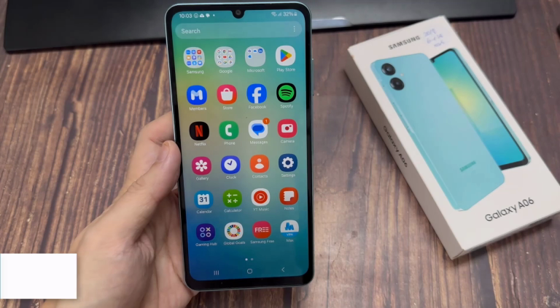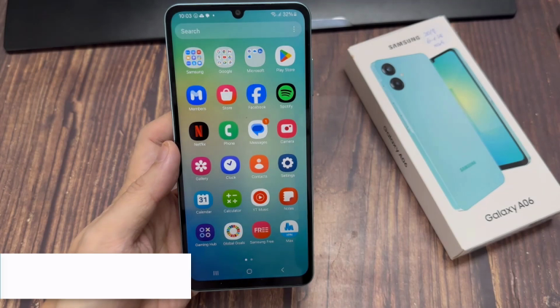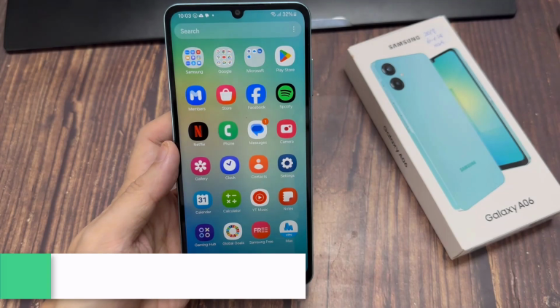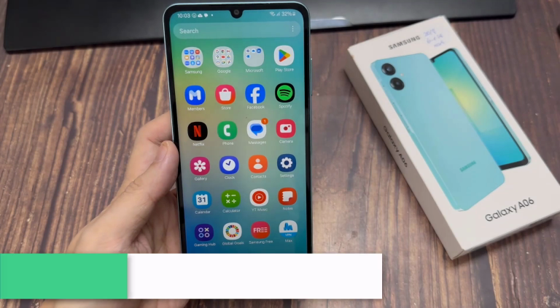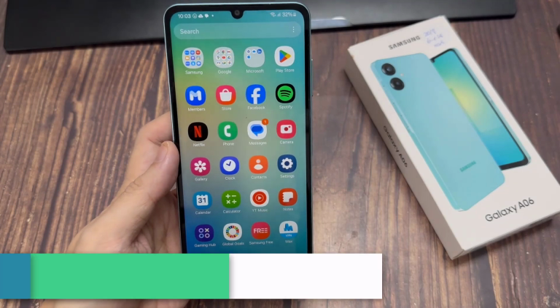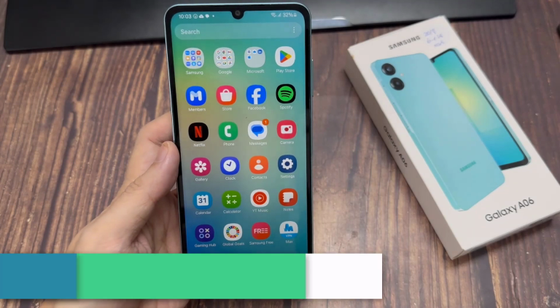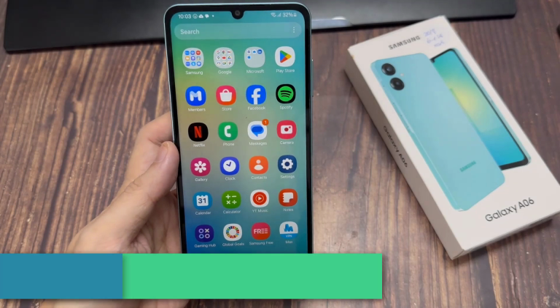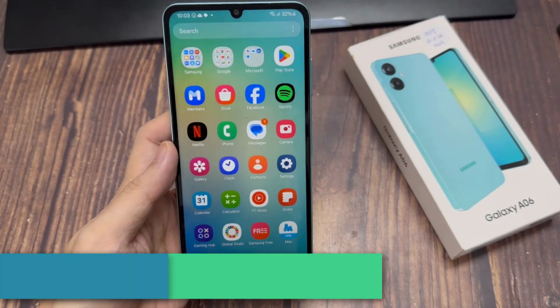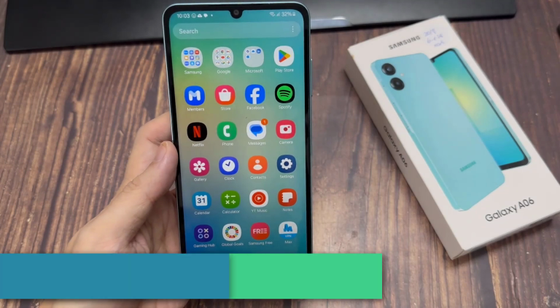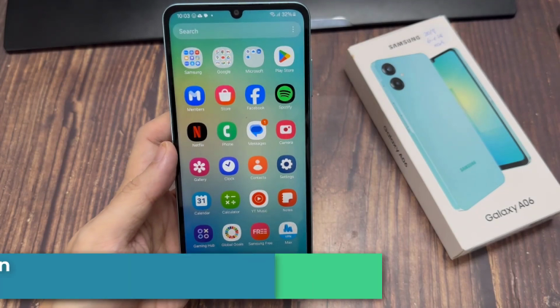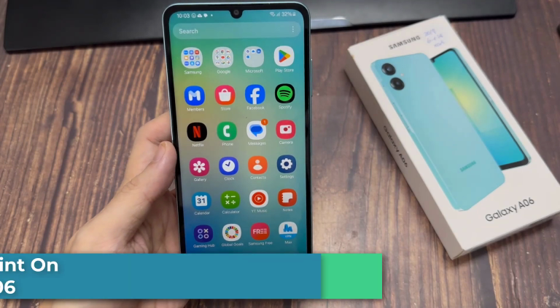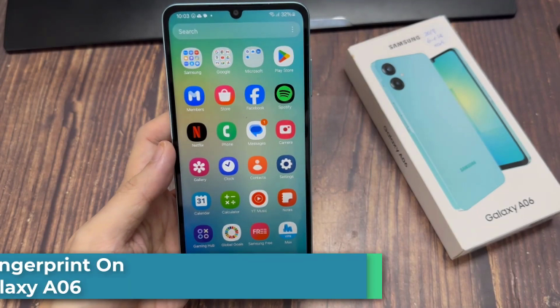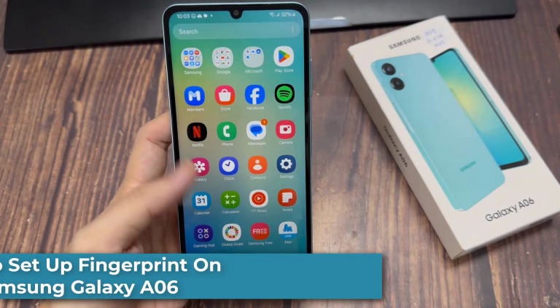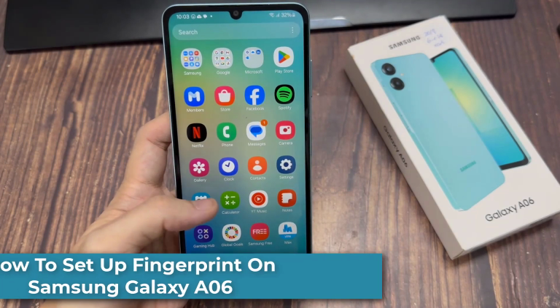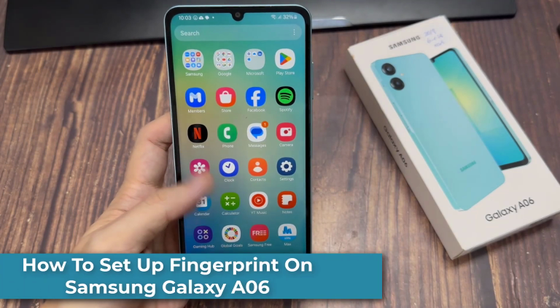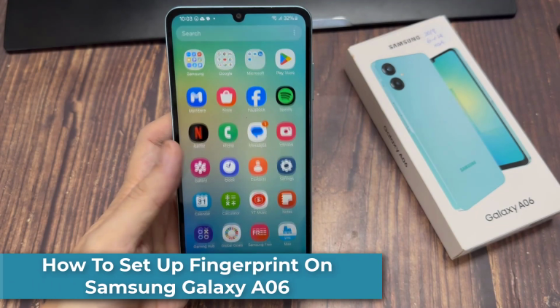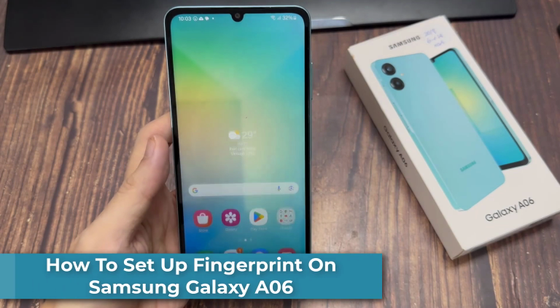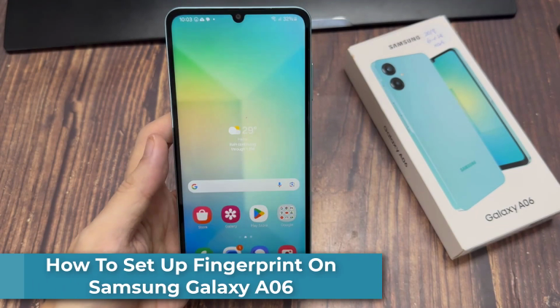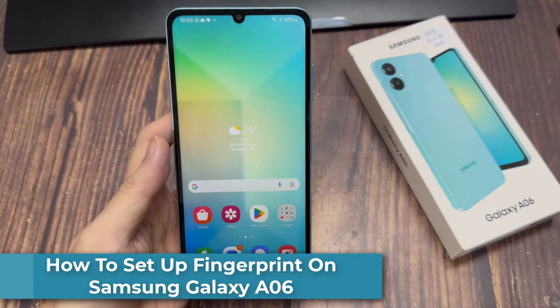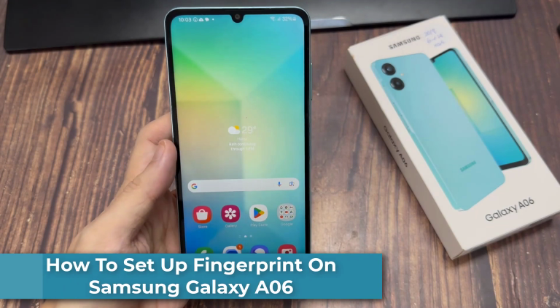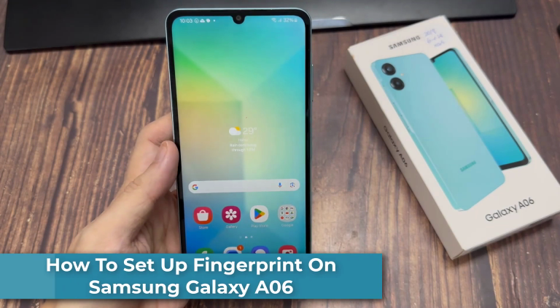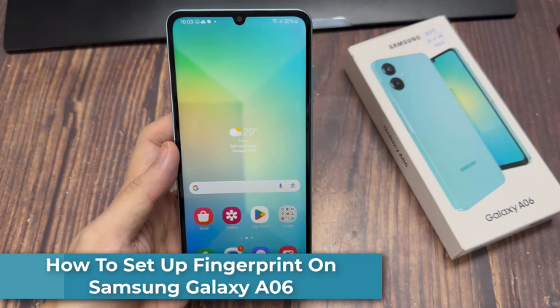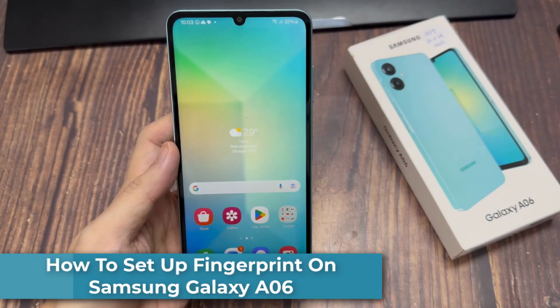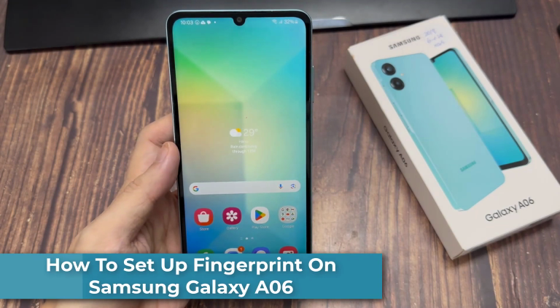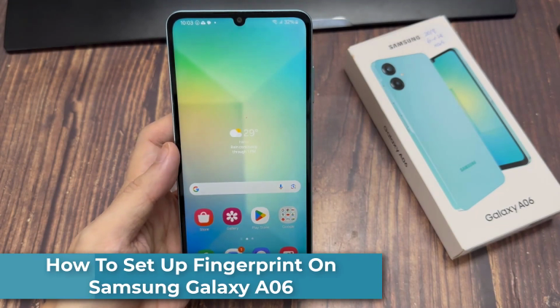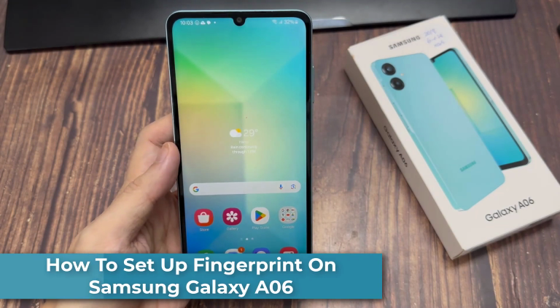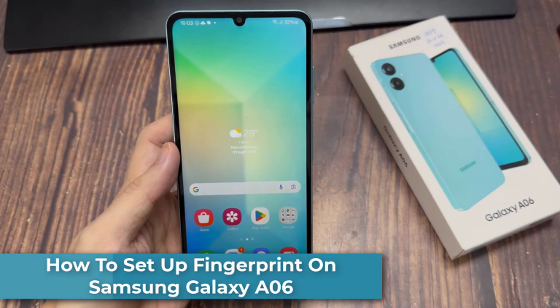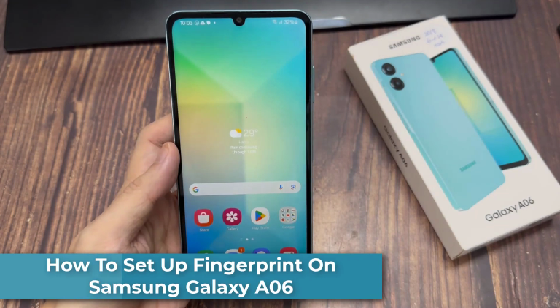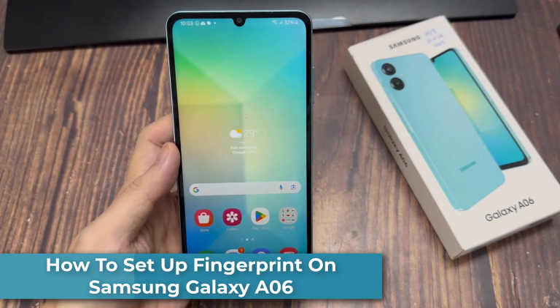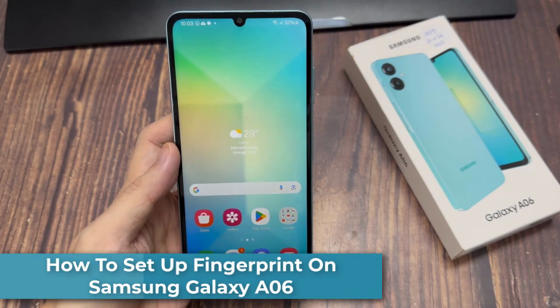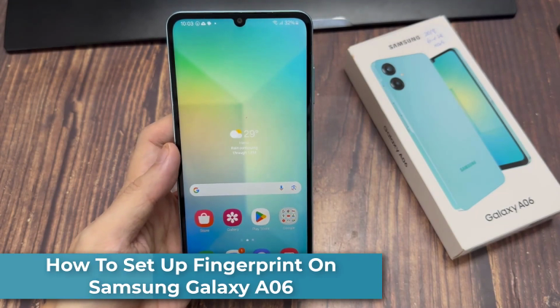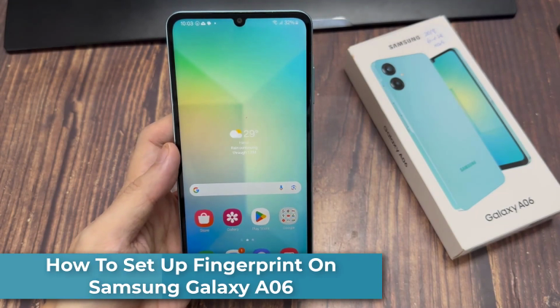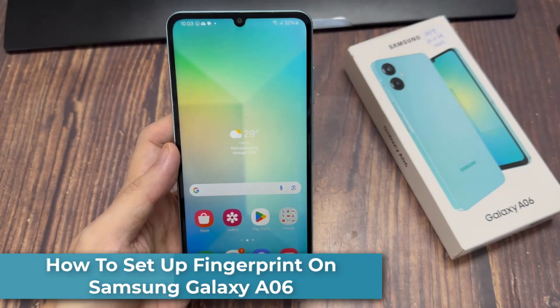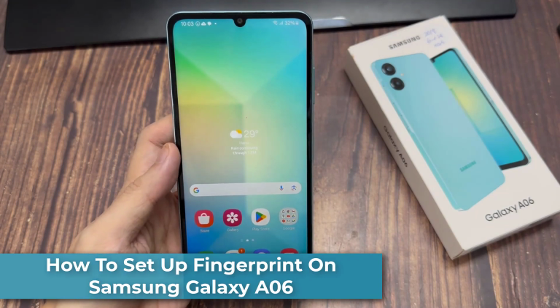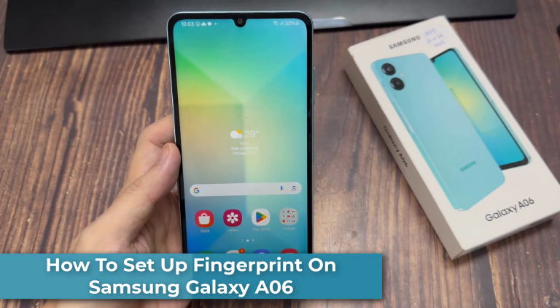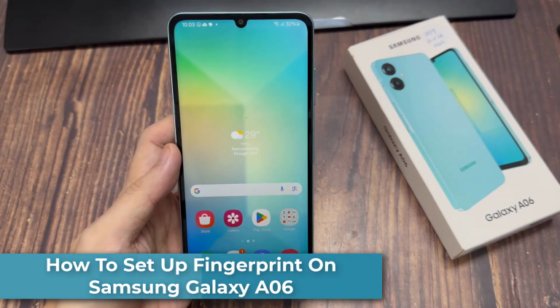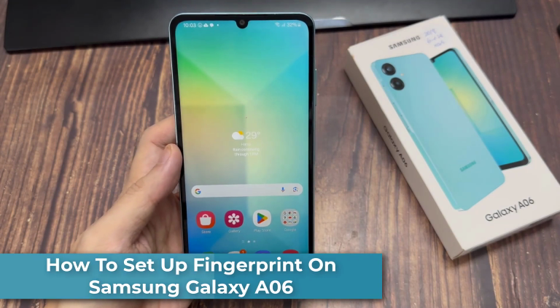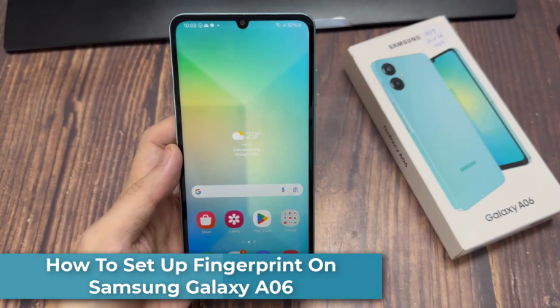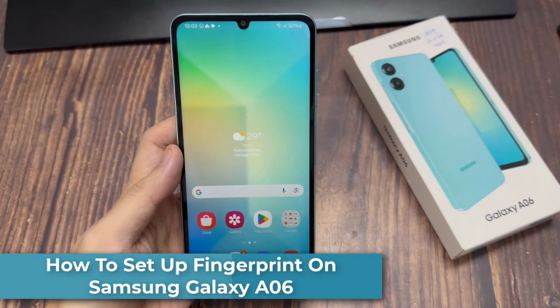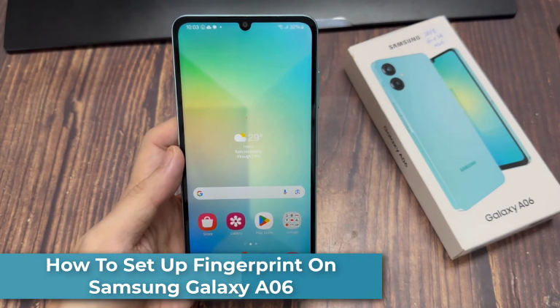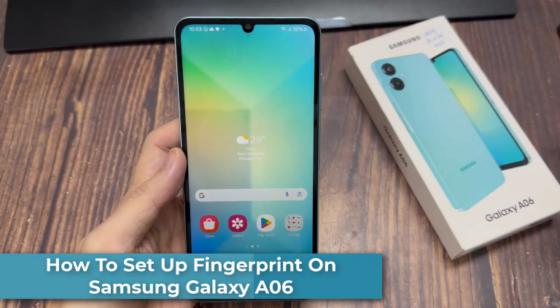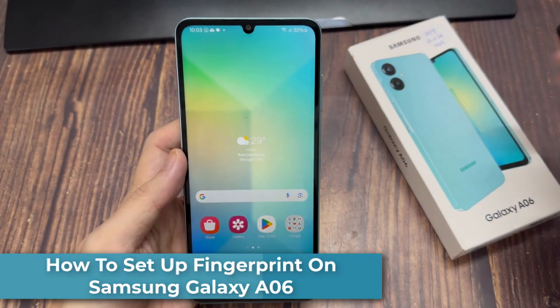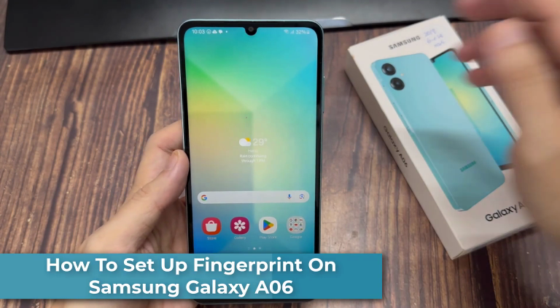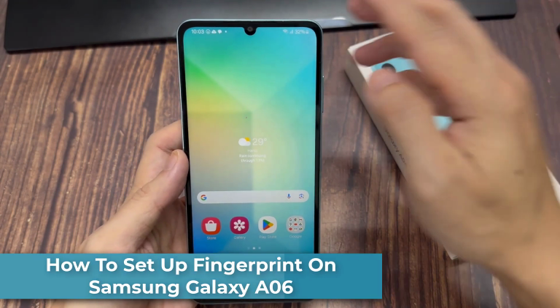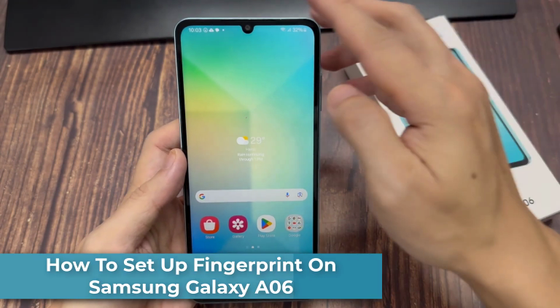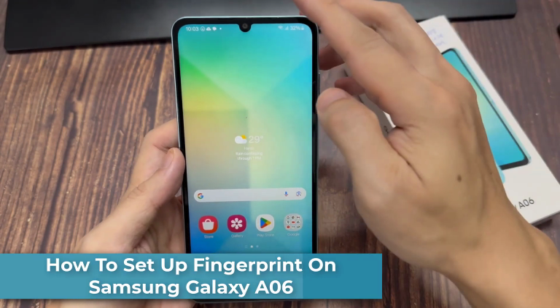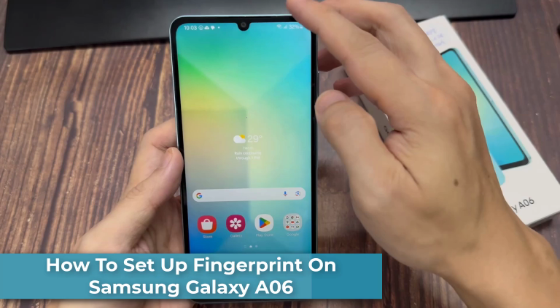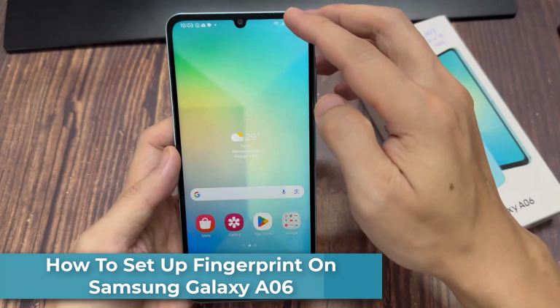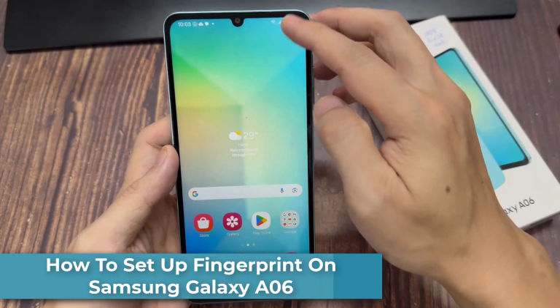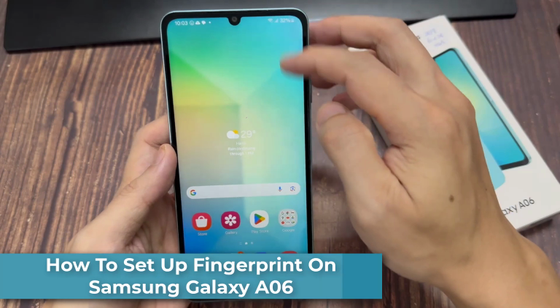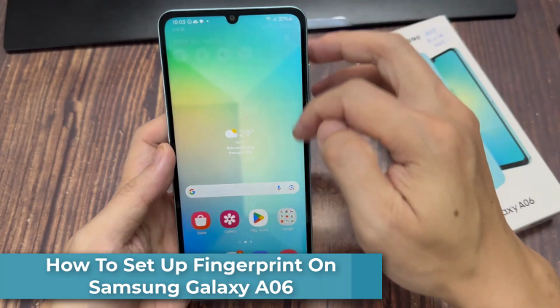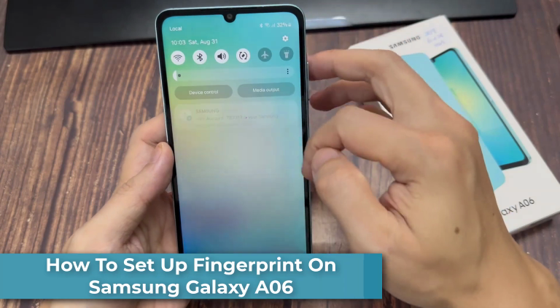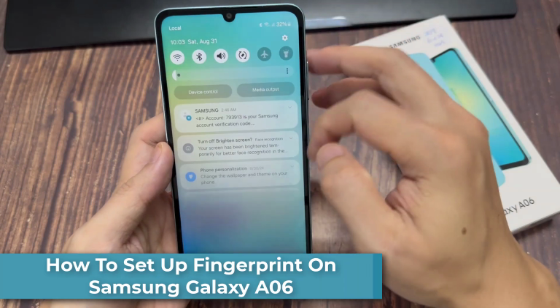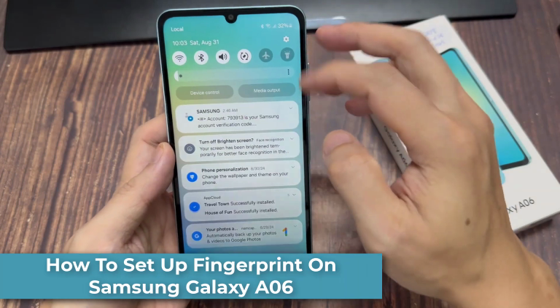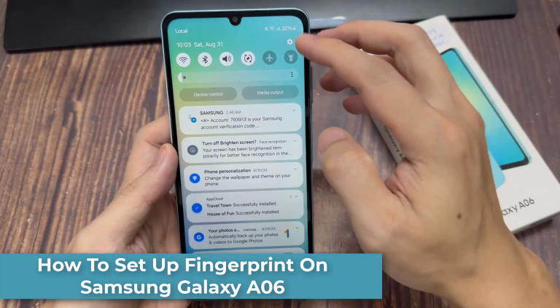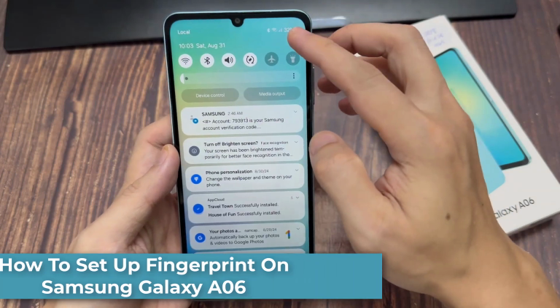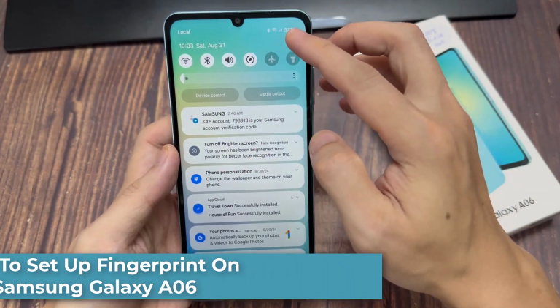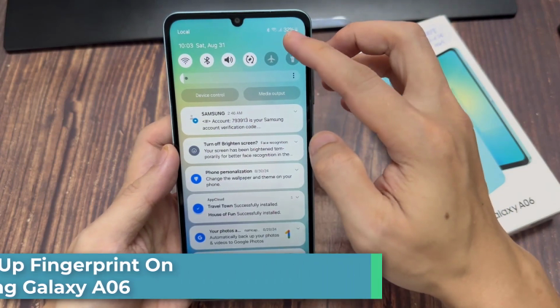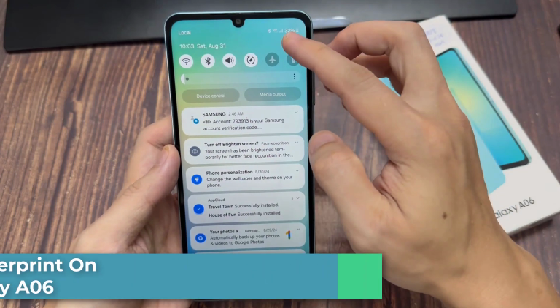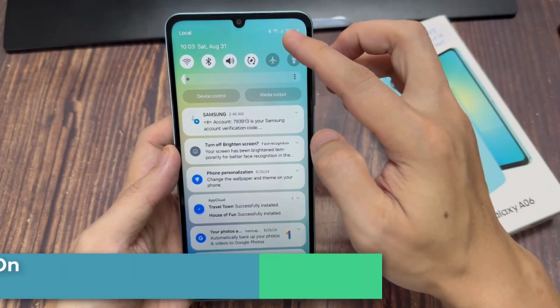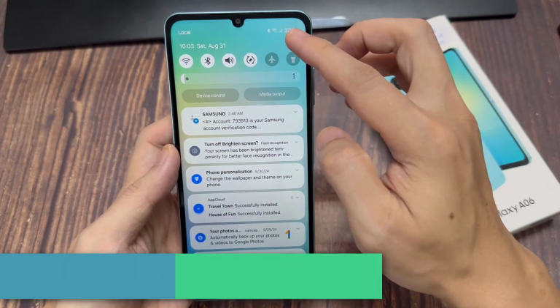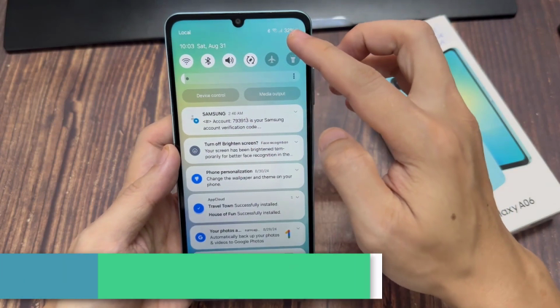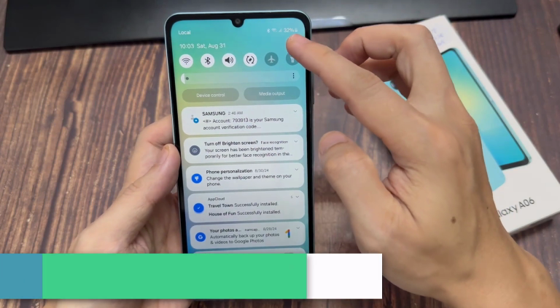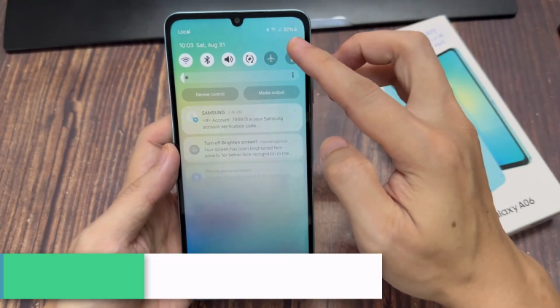Hi everyone. In this video, I'll be showing you how to set up a fingerprint on the Samsung Galaxy A06.